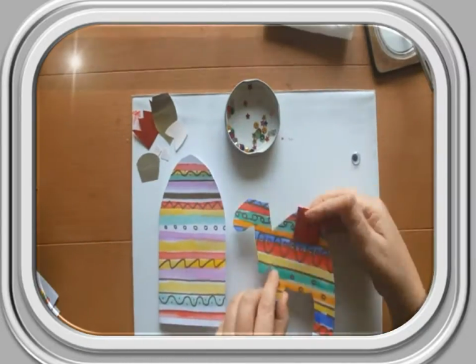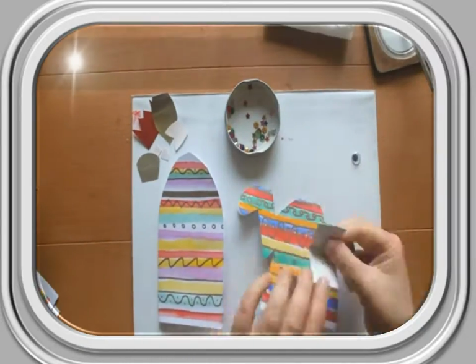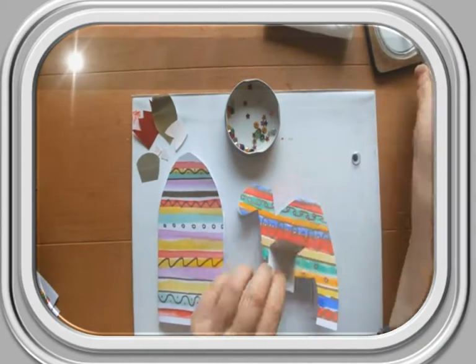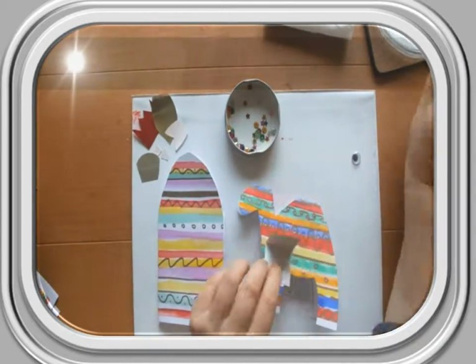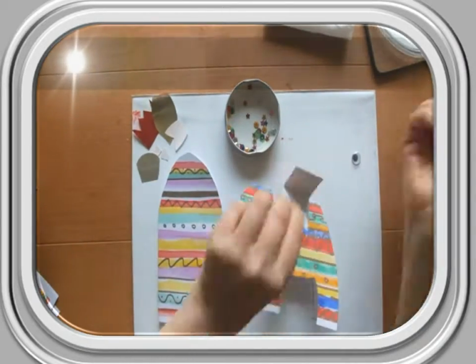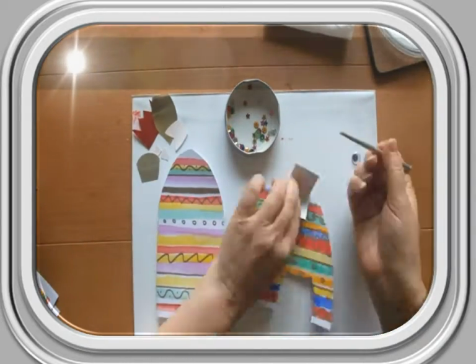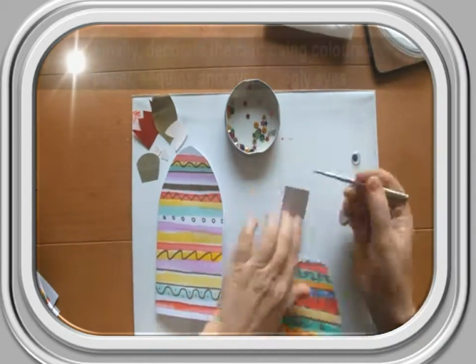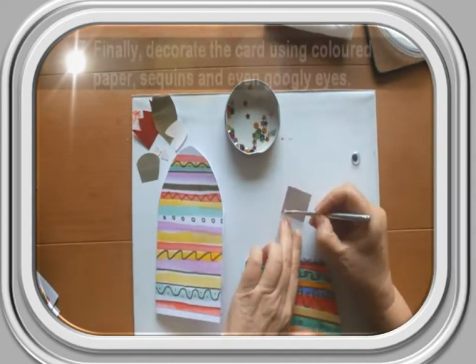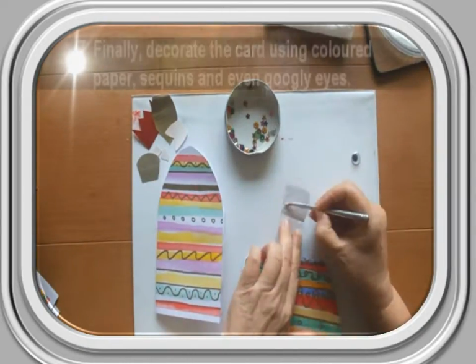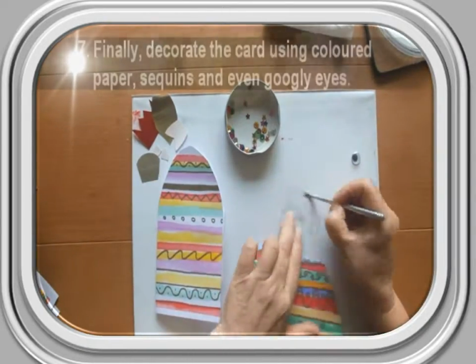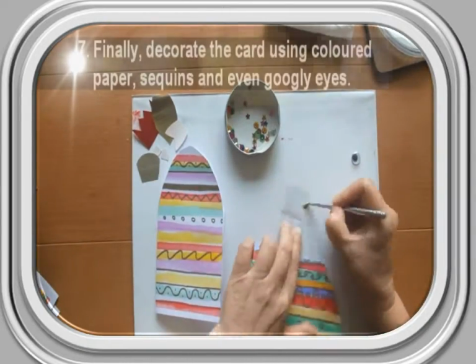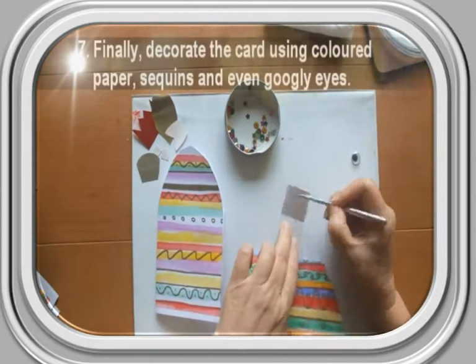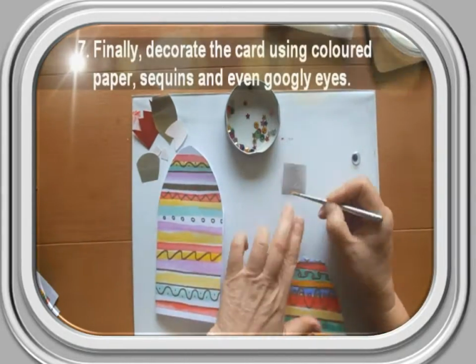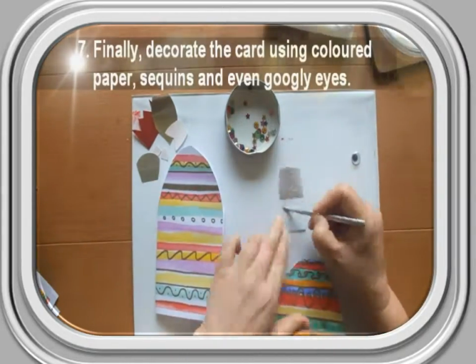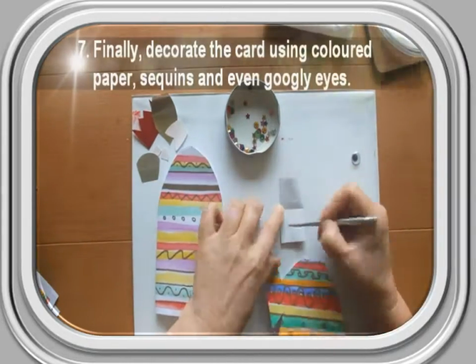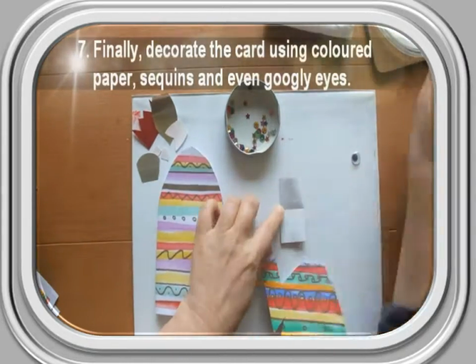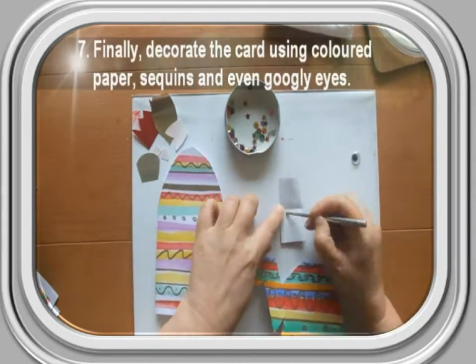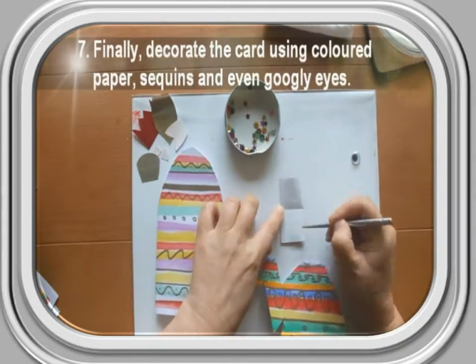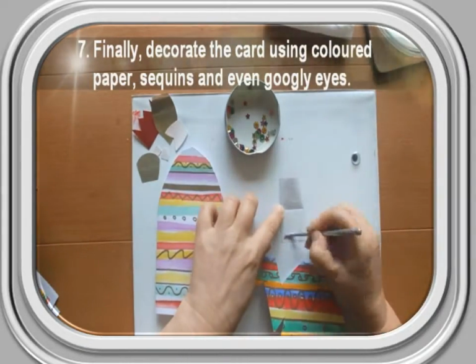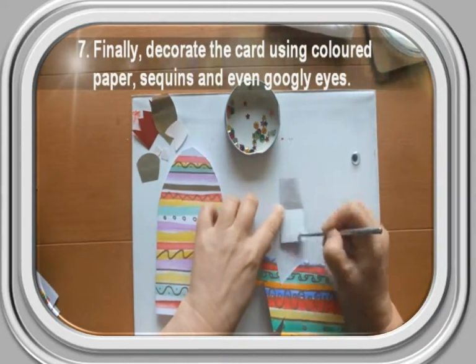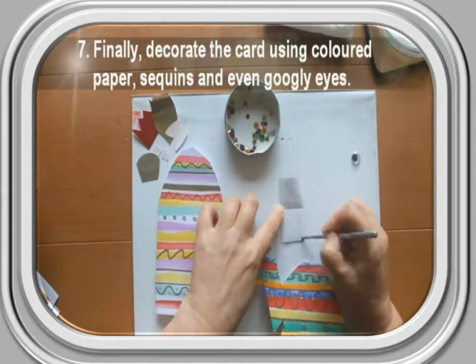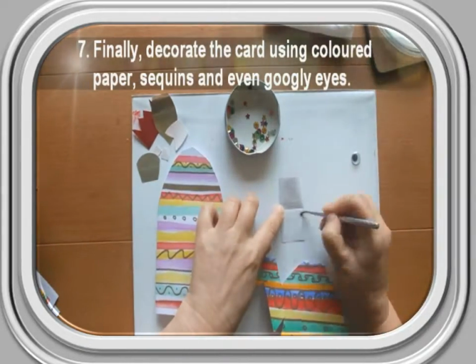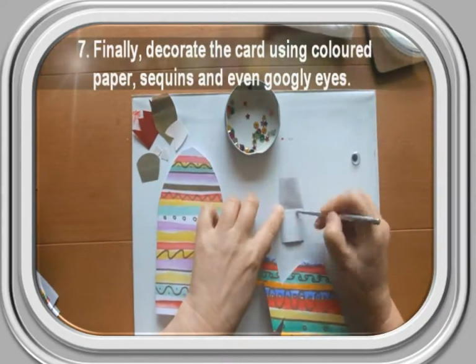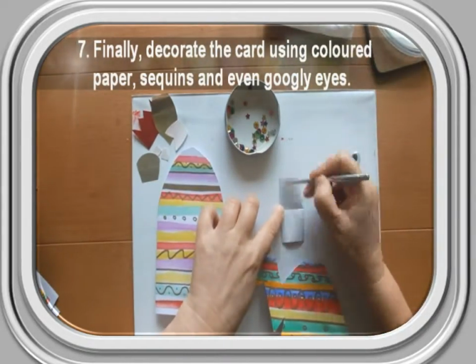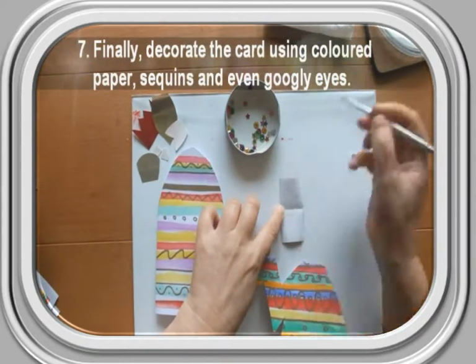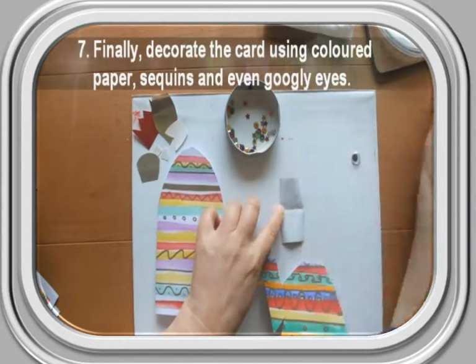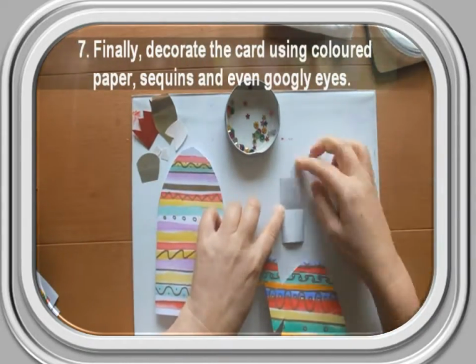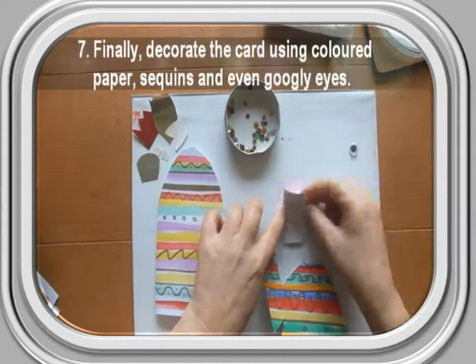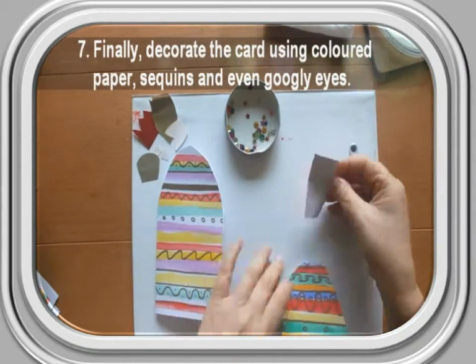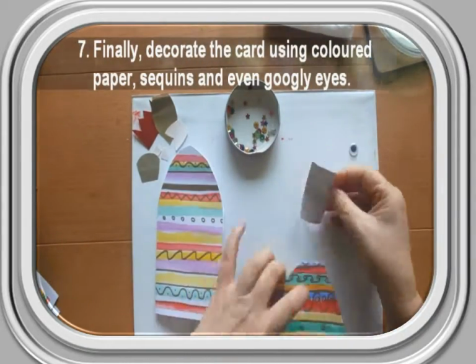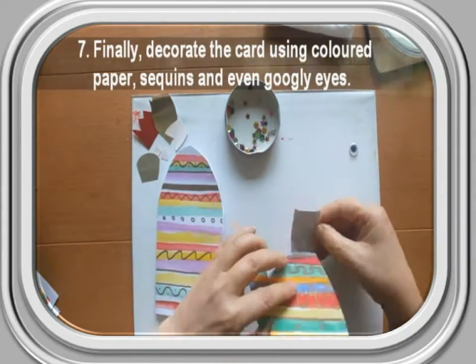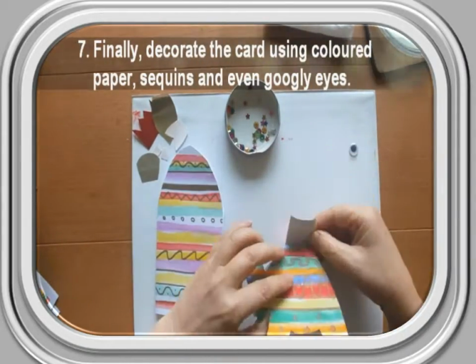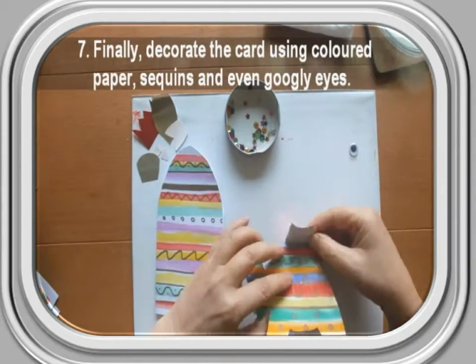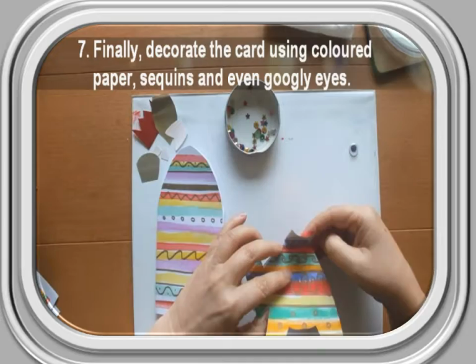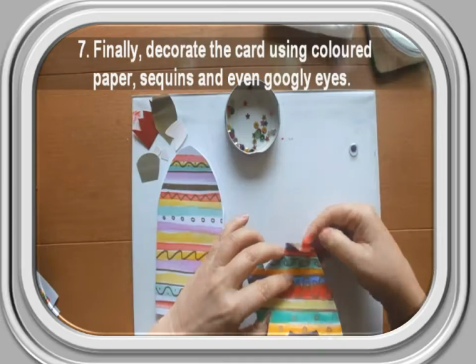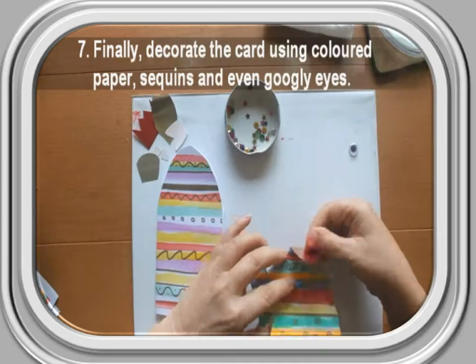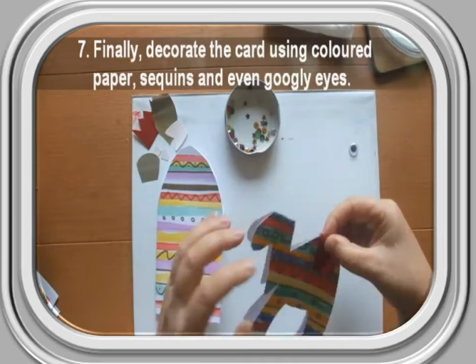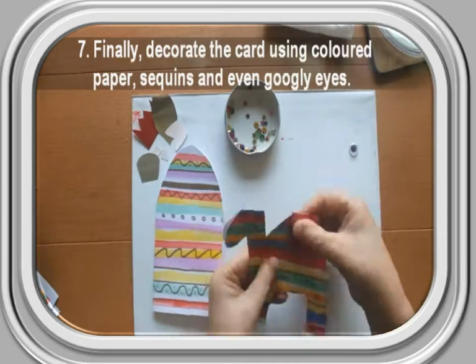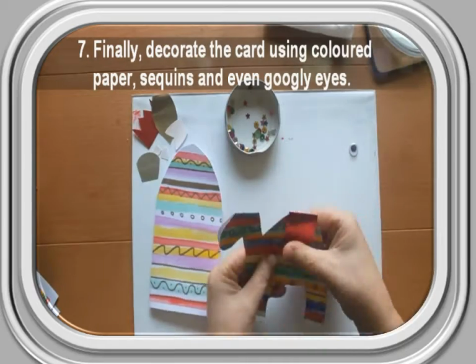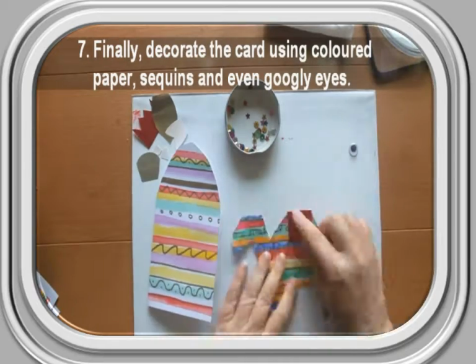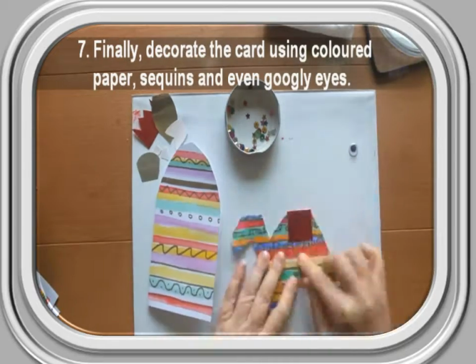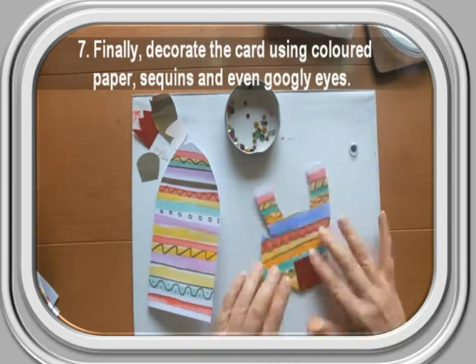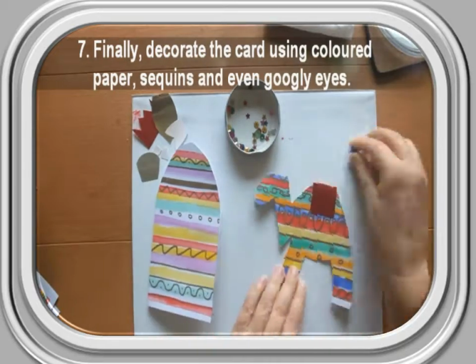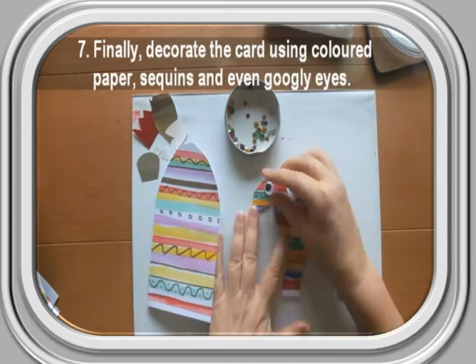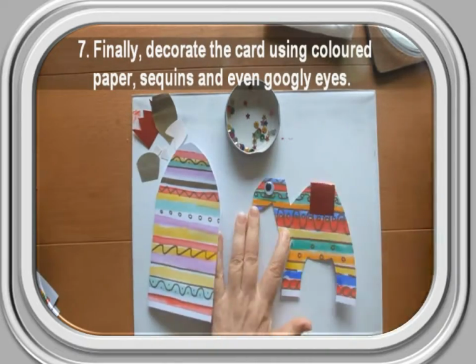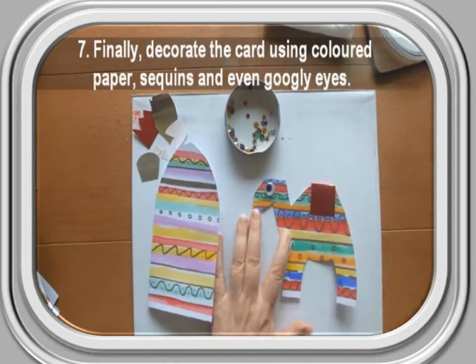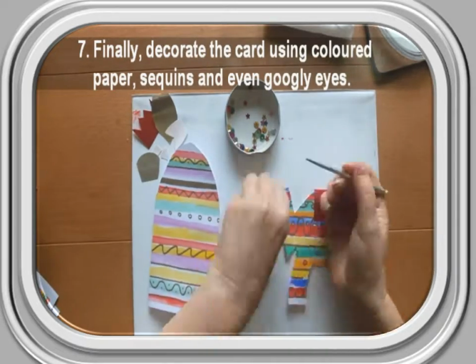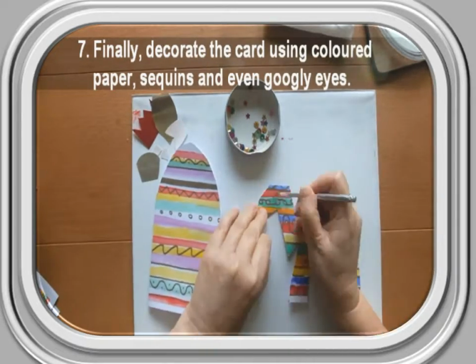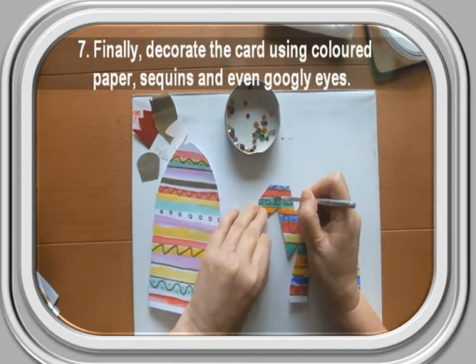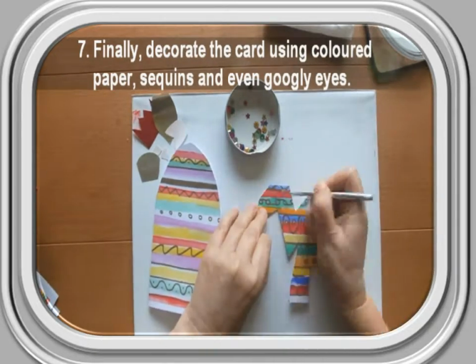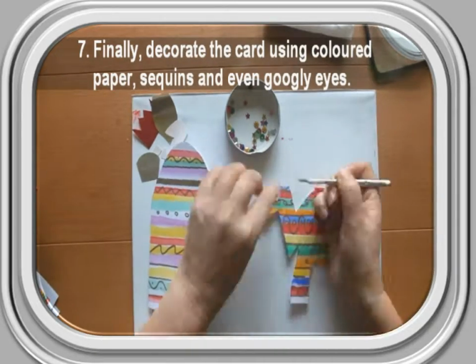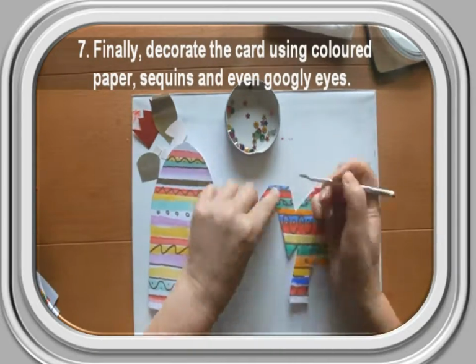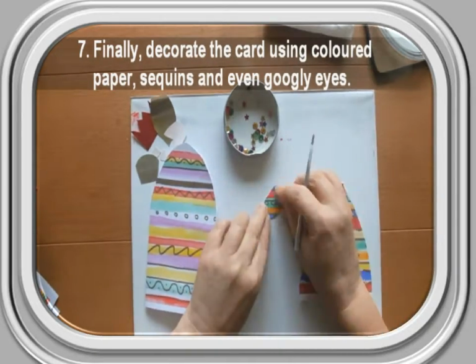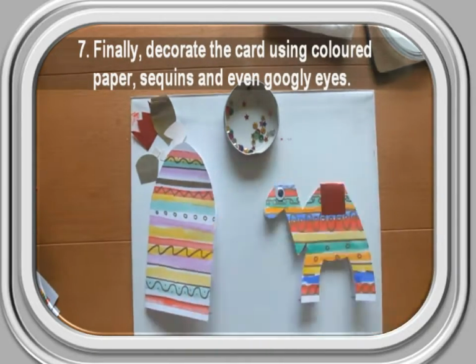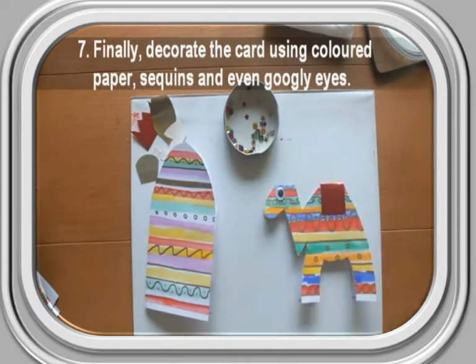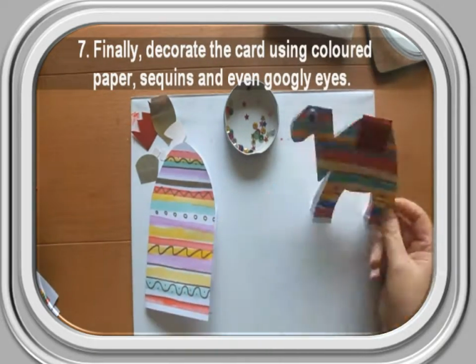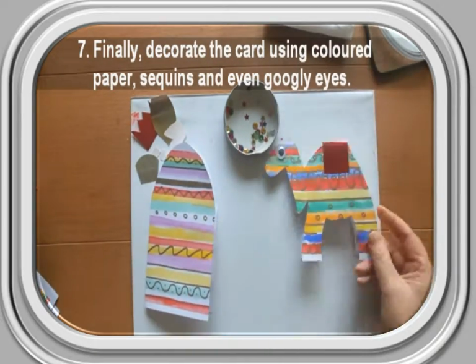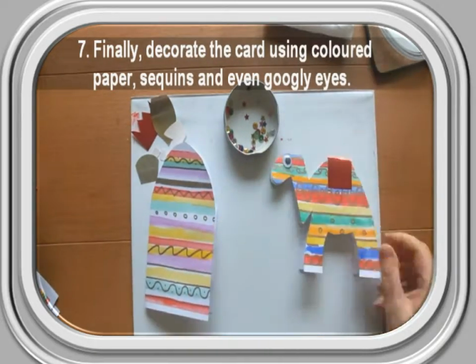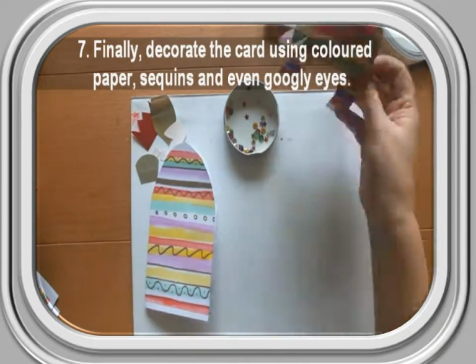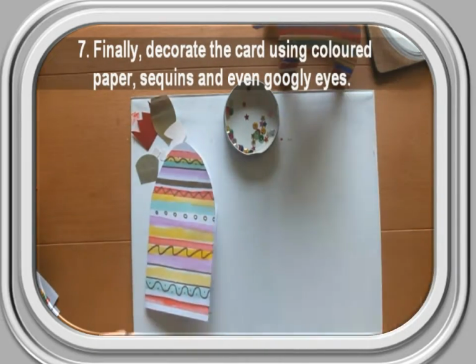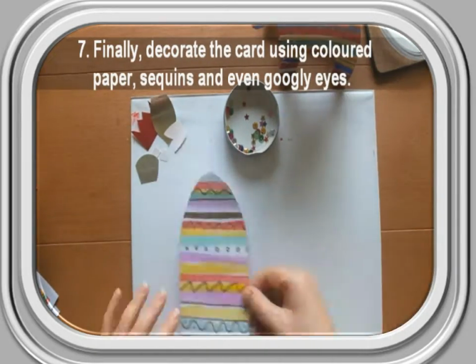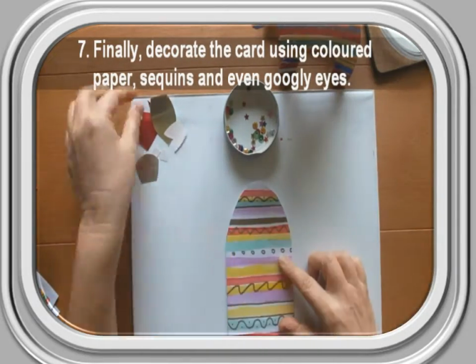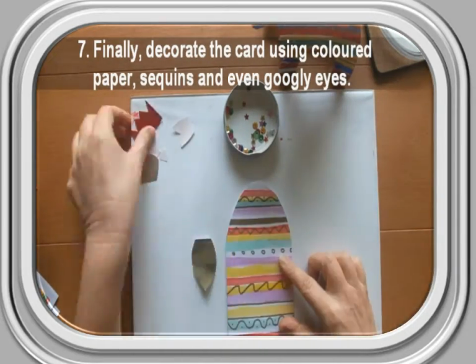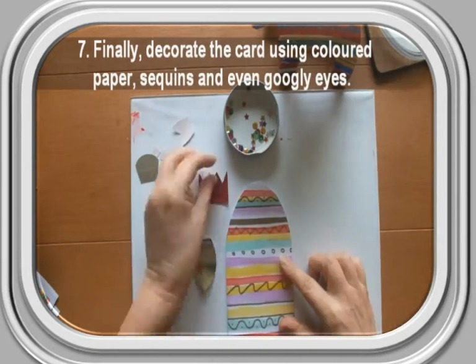Step 7: Finally, decorate the card using coloured paper, sequins and even googly eyes.